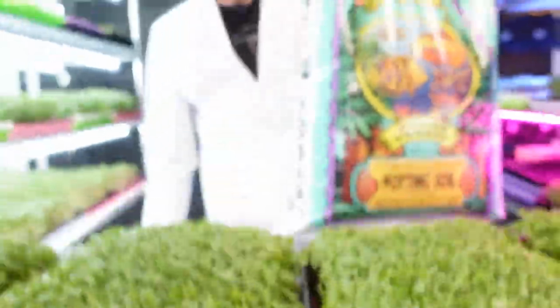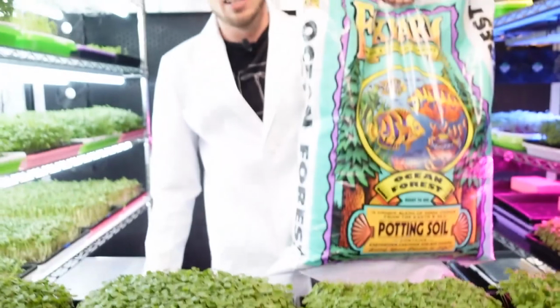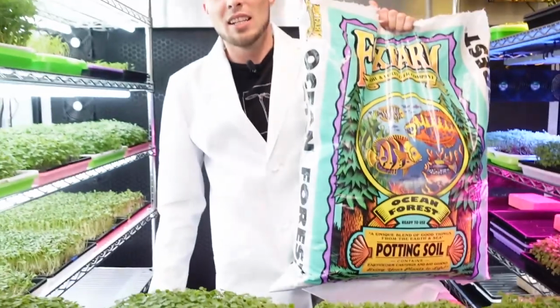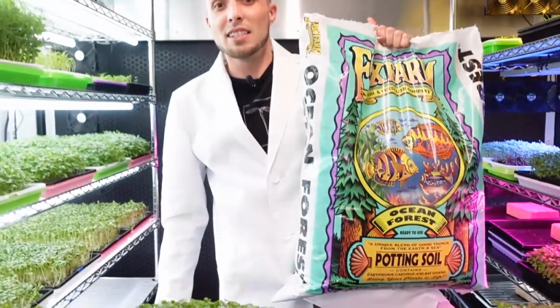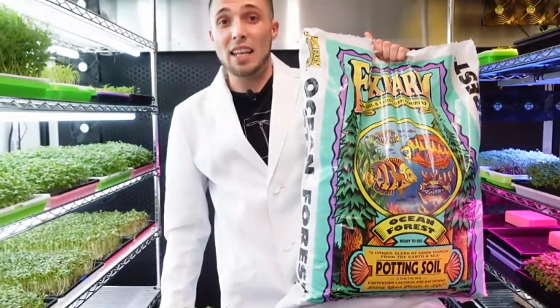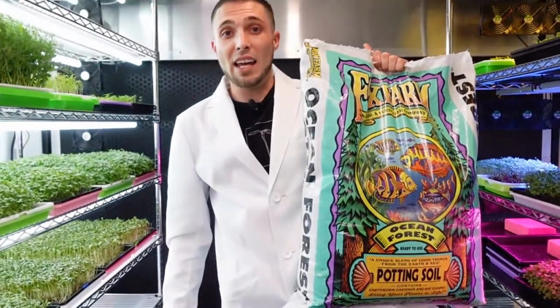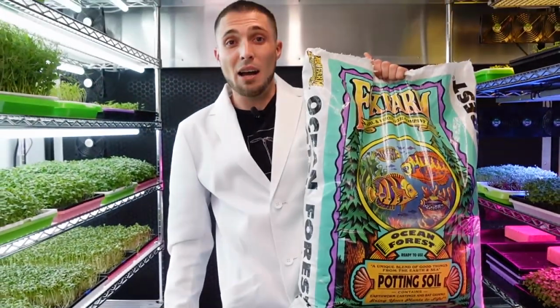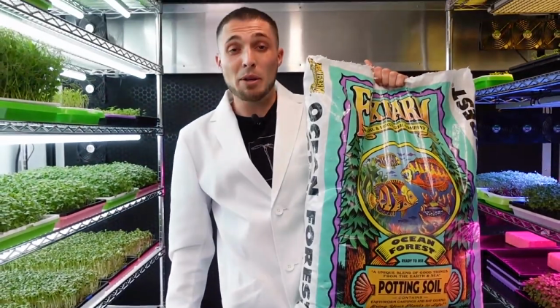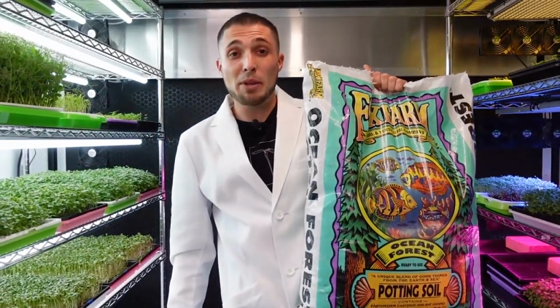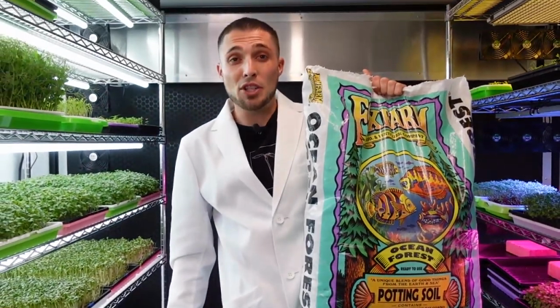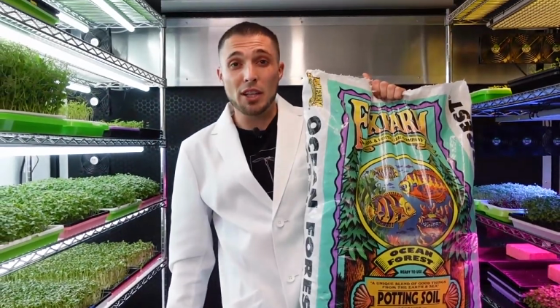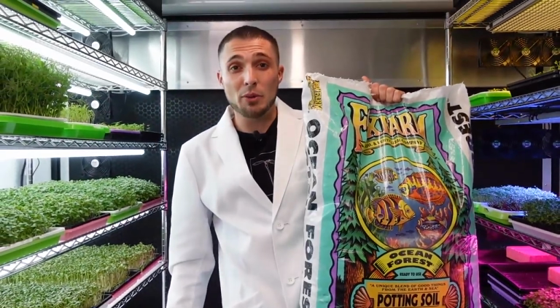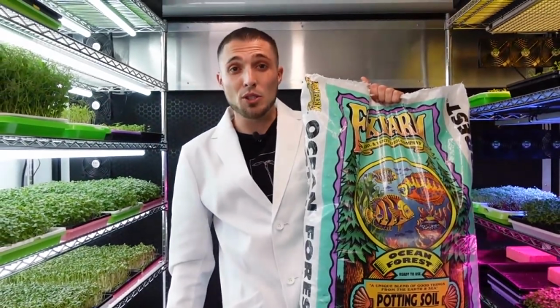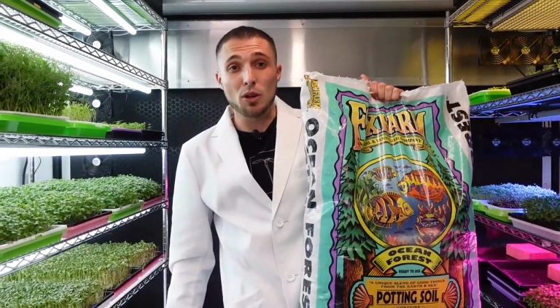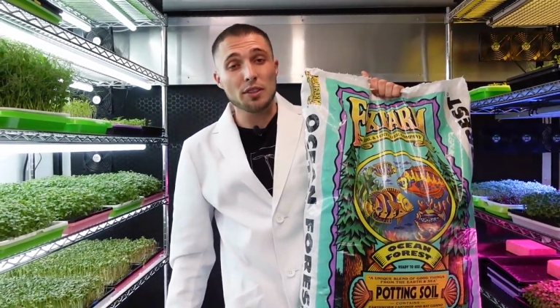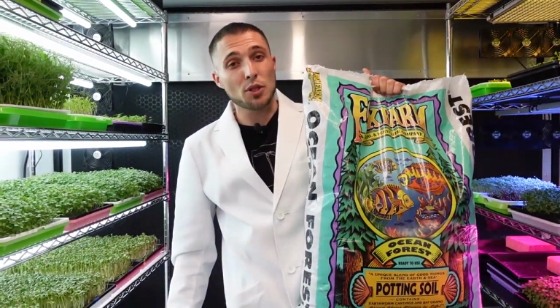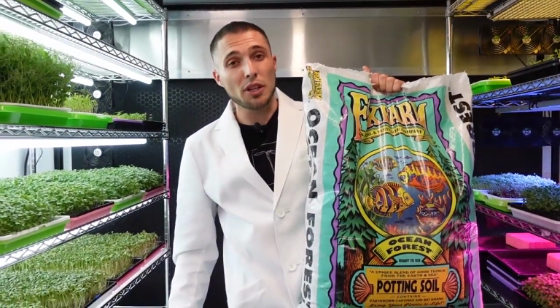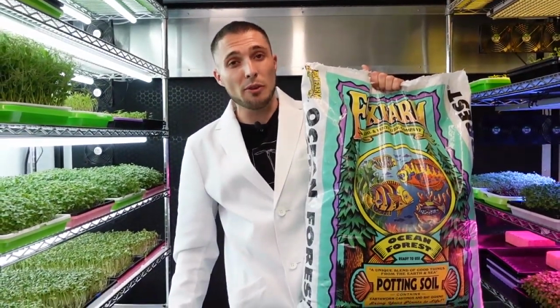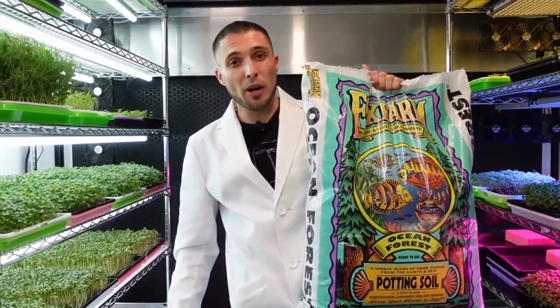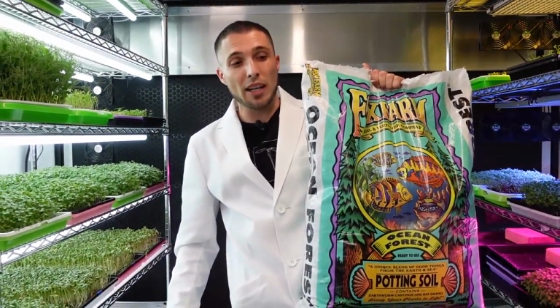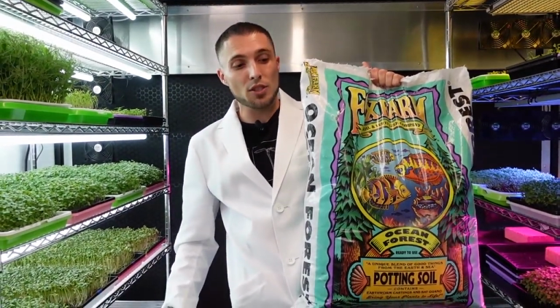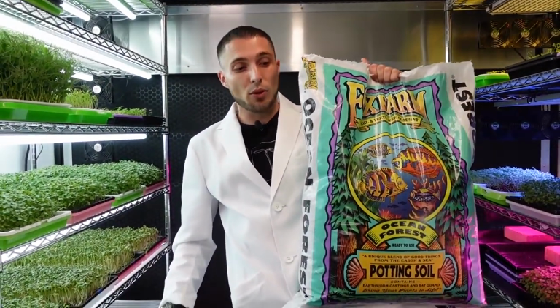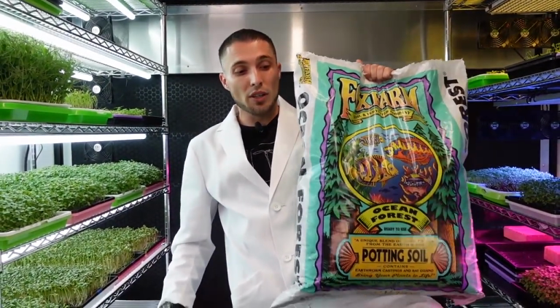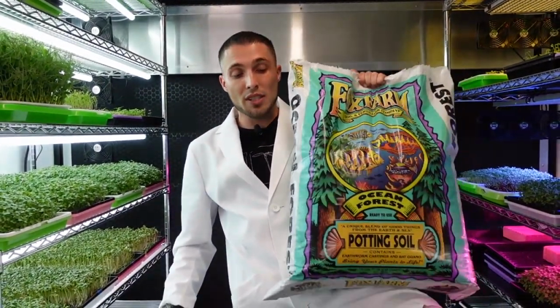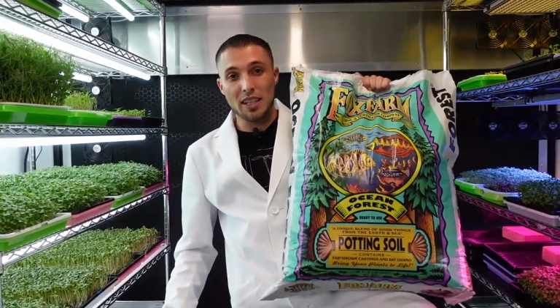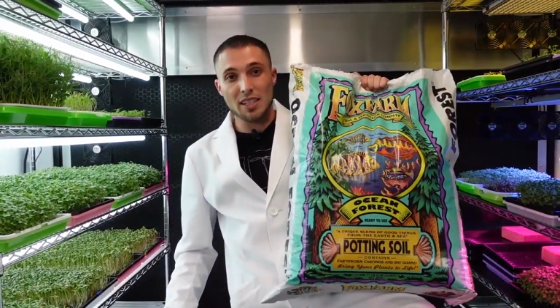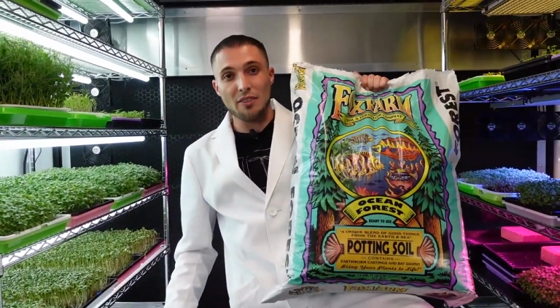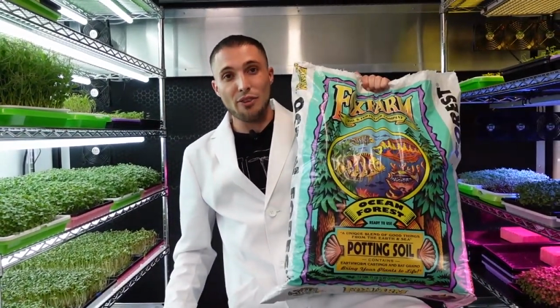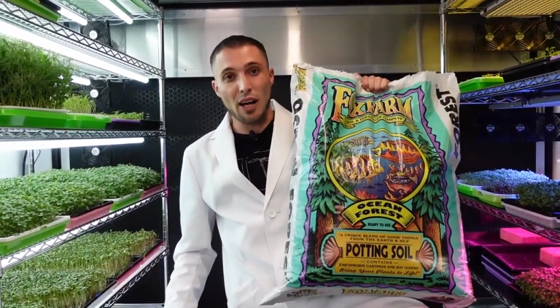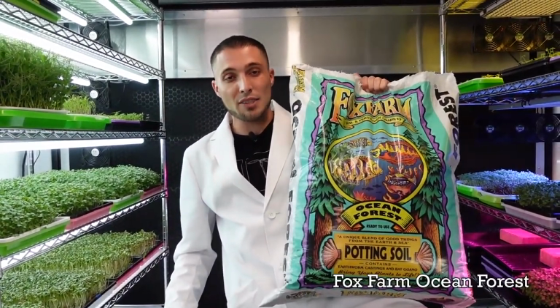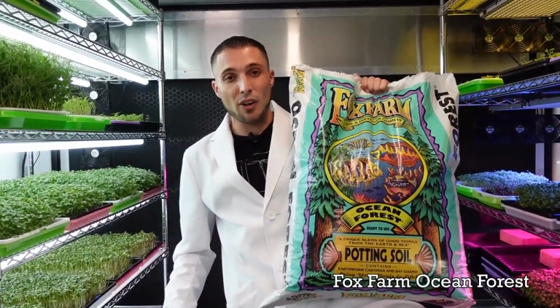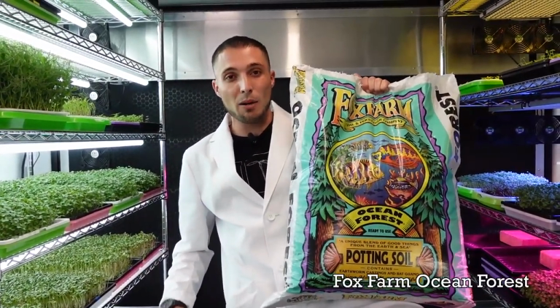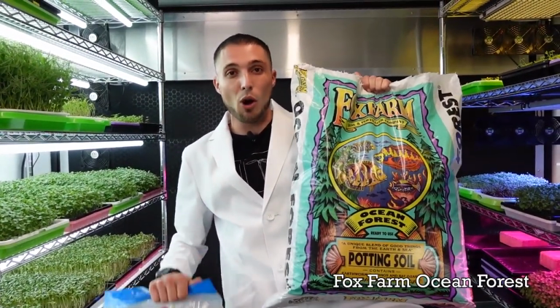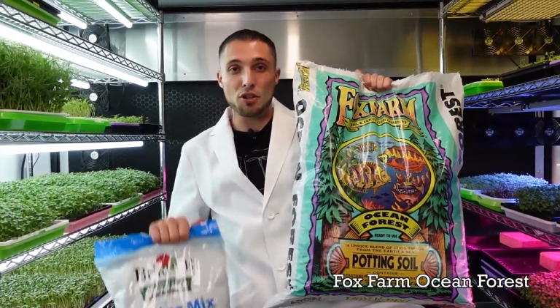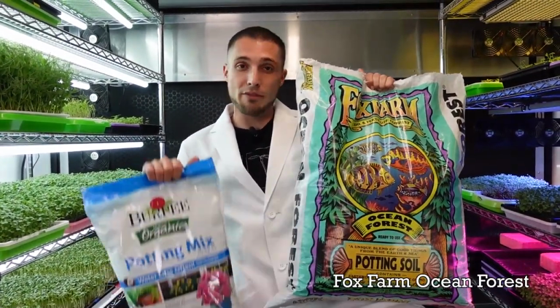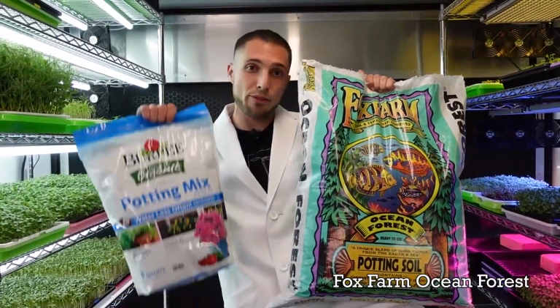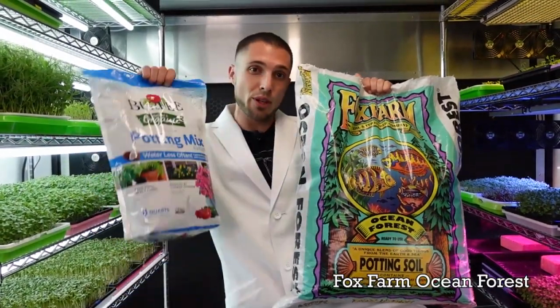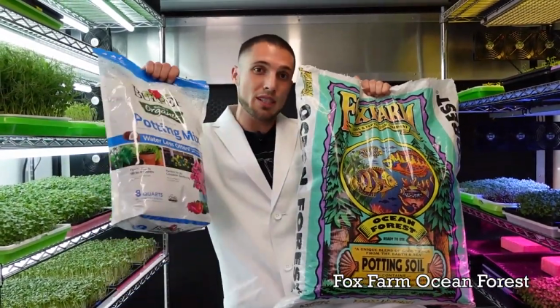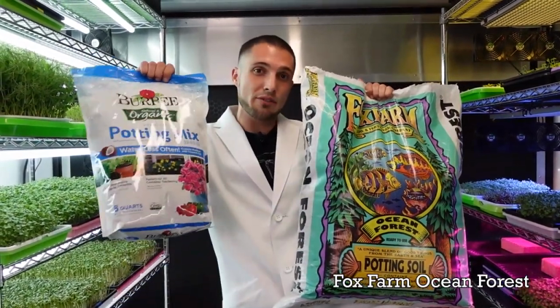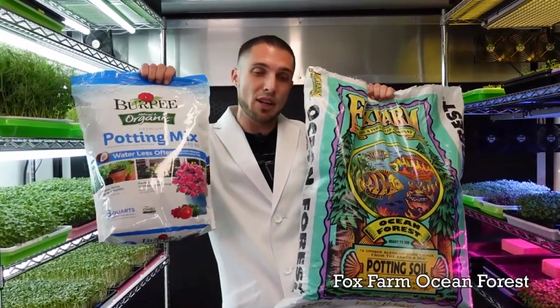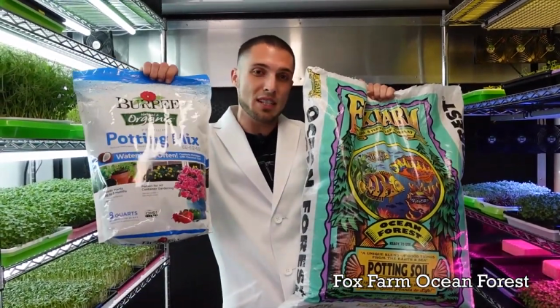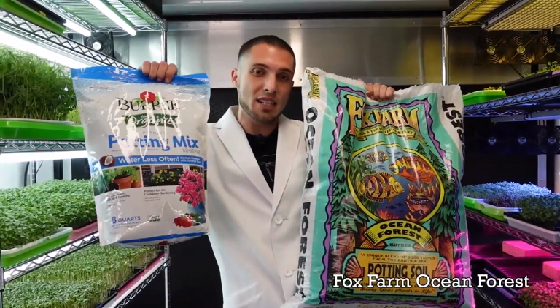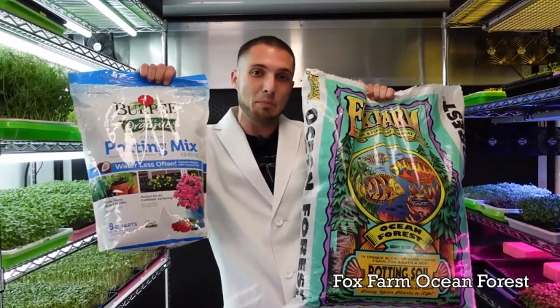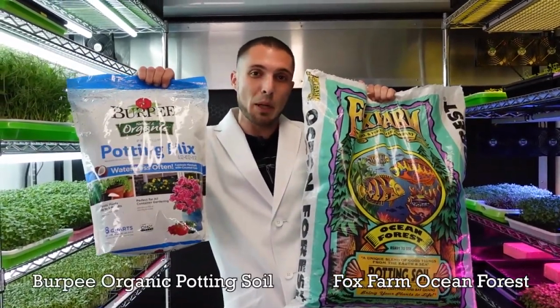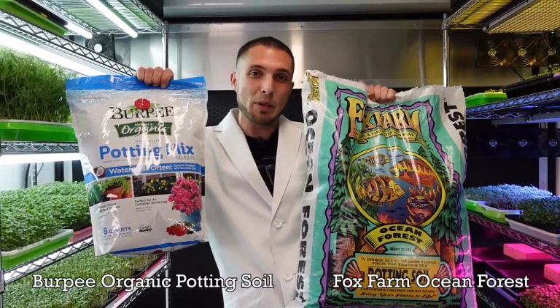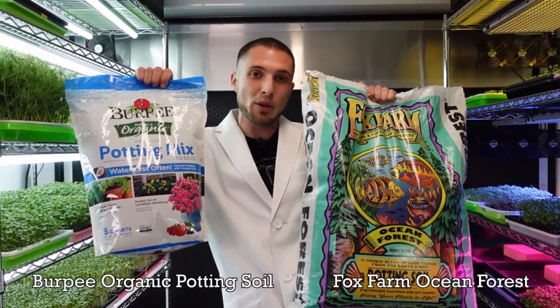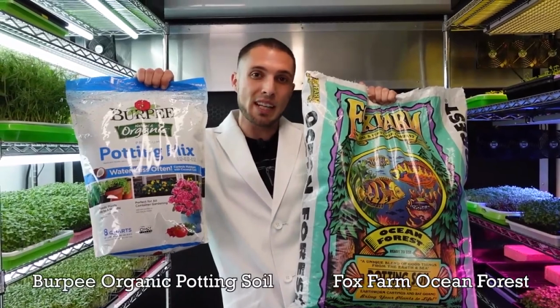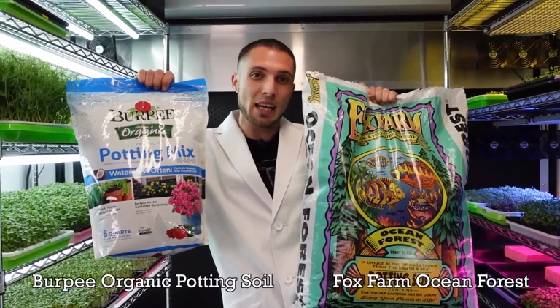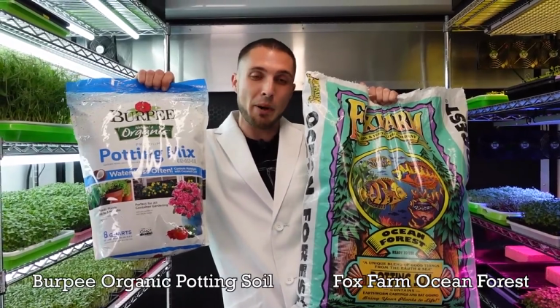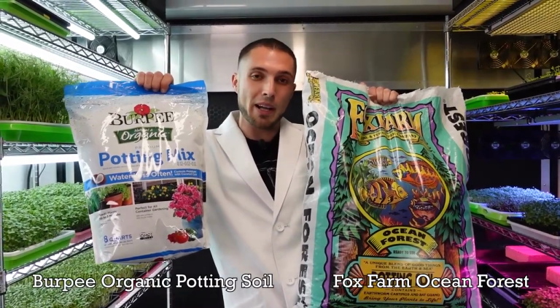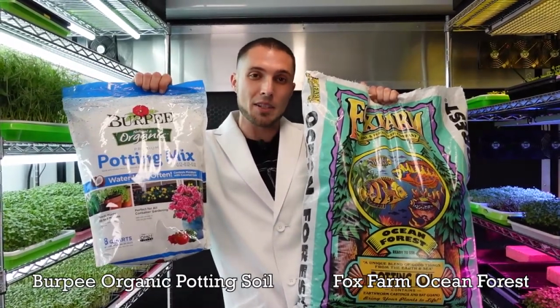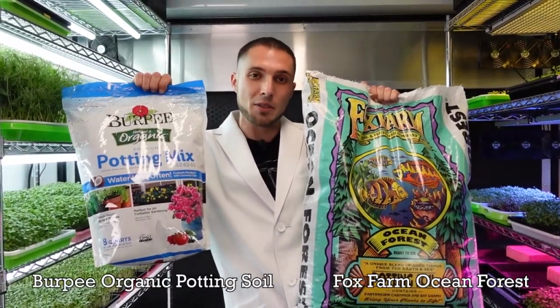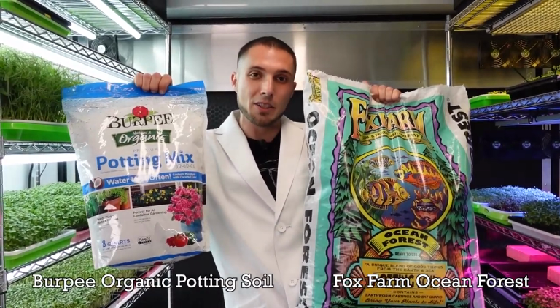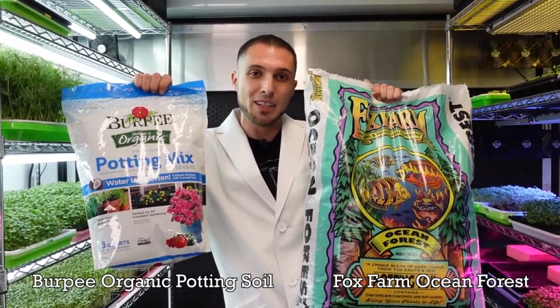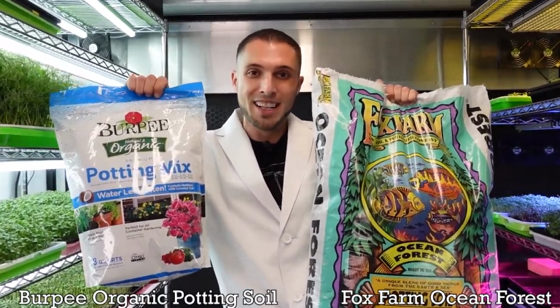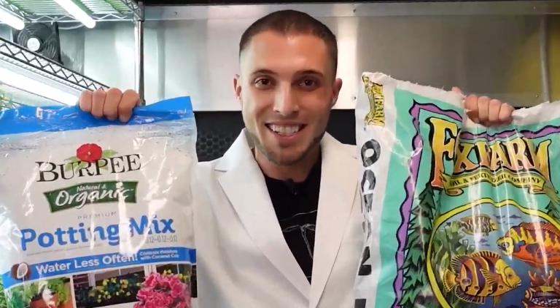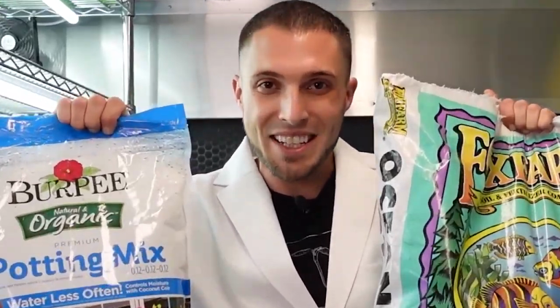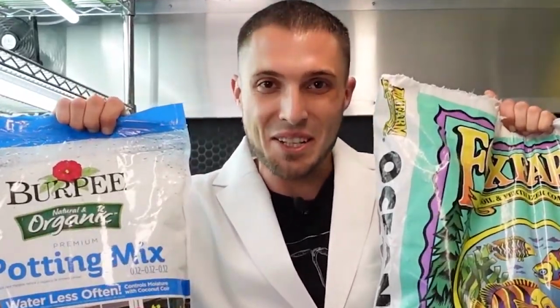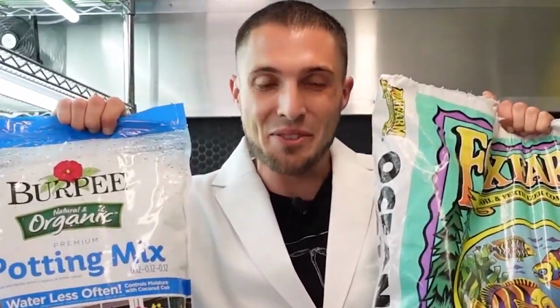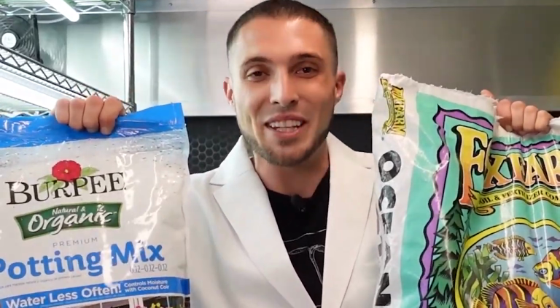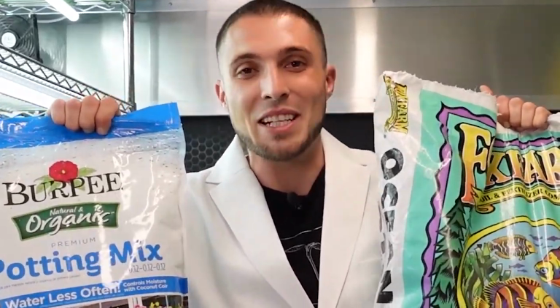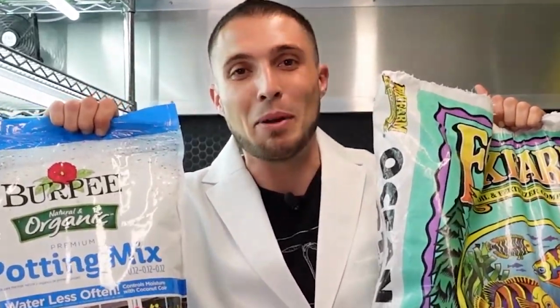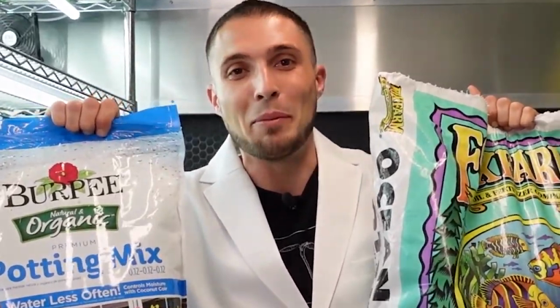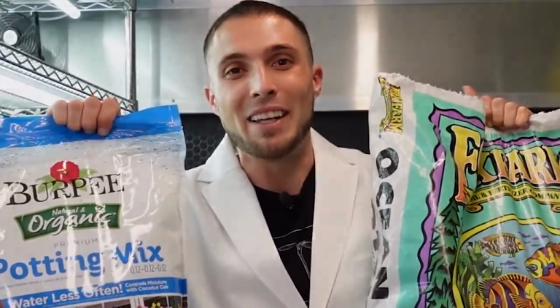Today I'm going to be sharing the results of two different potting soils: Fox Farm Ocean Forest versus Burpee Organic Potting Soil. Stay tuned for the experiment.